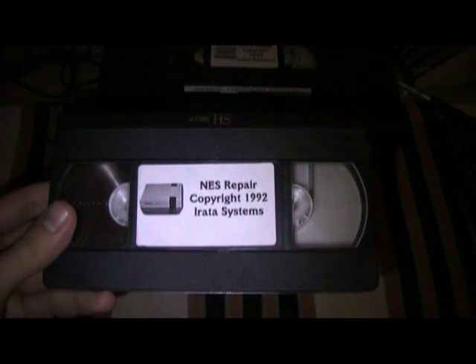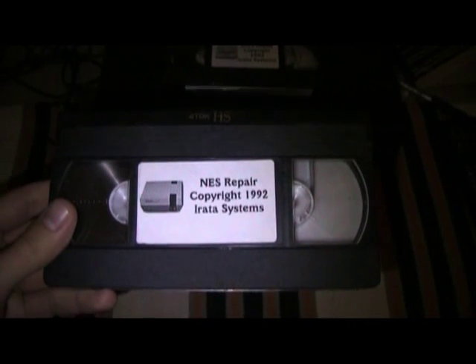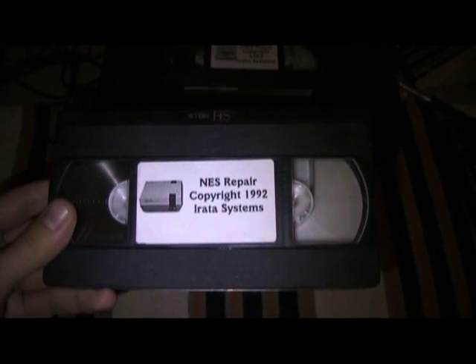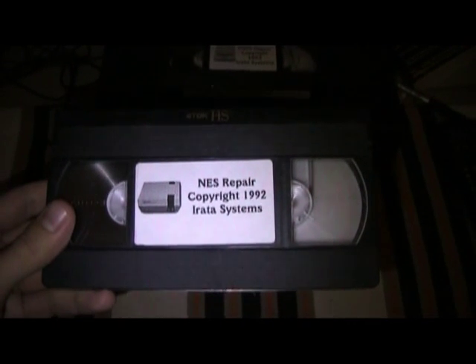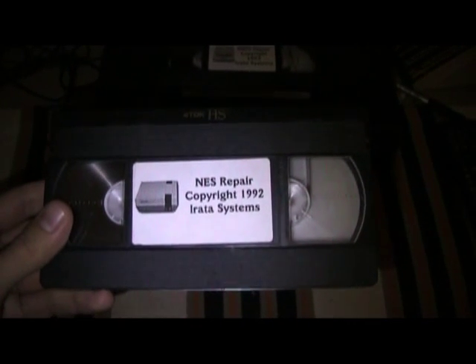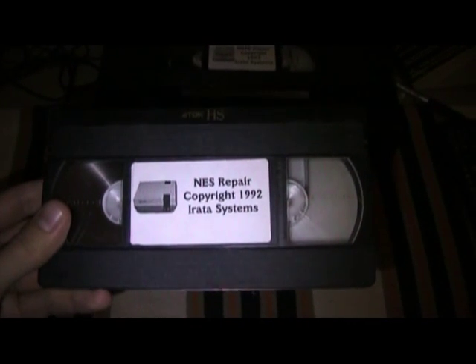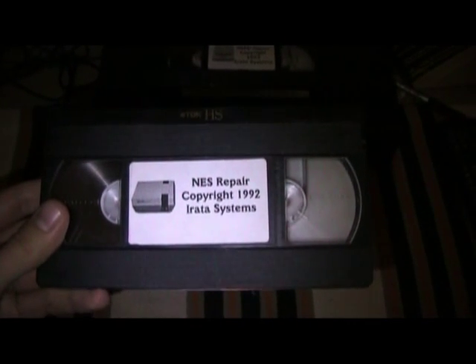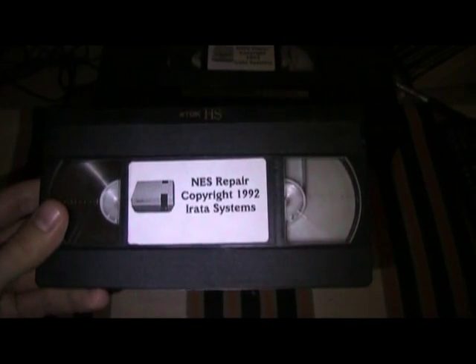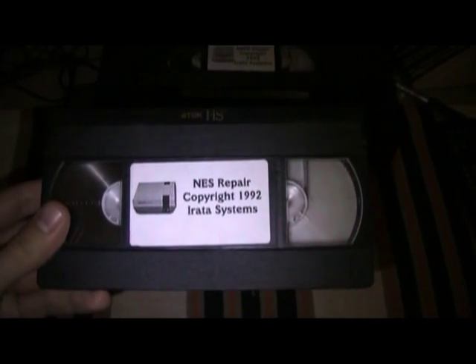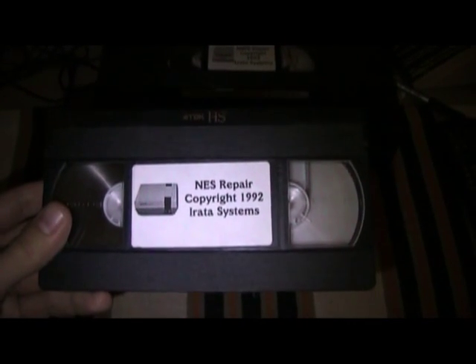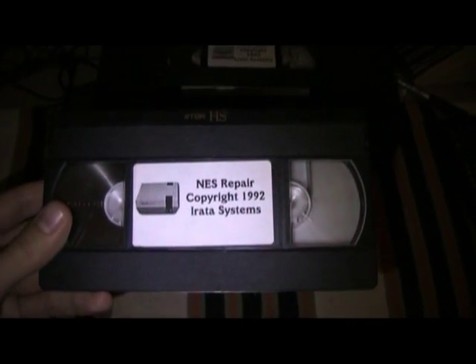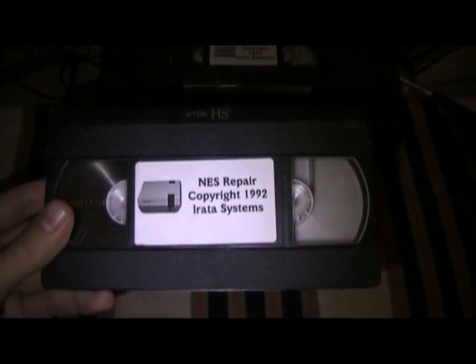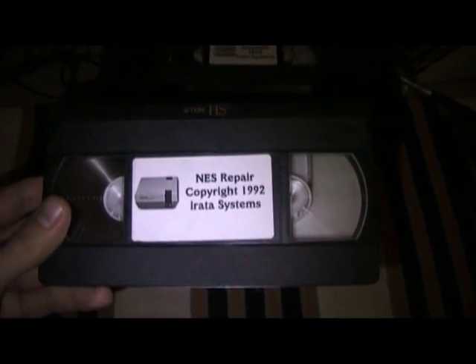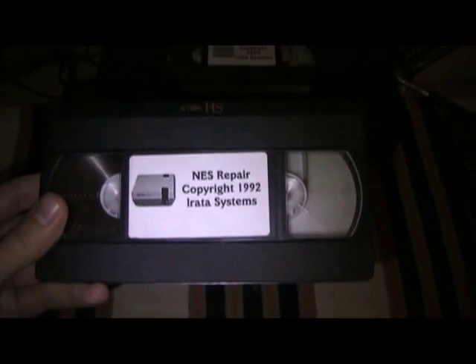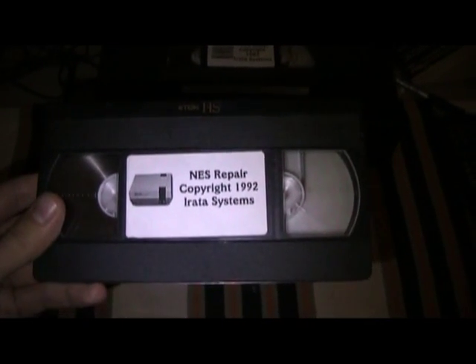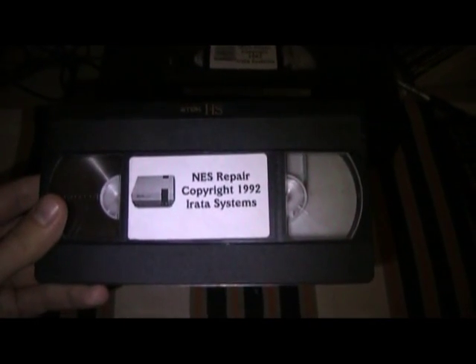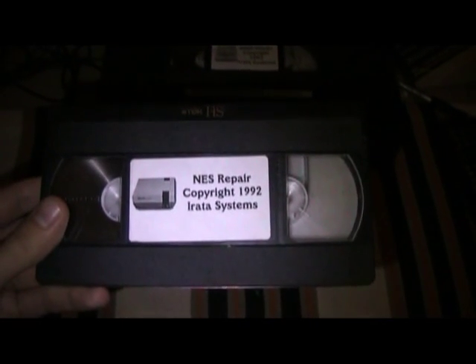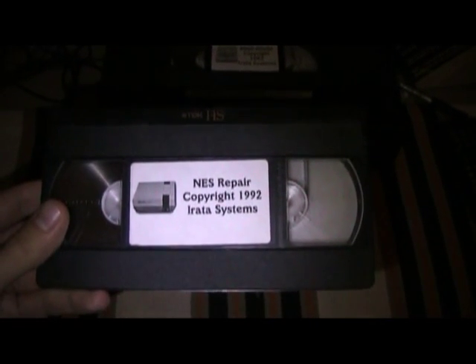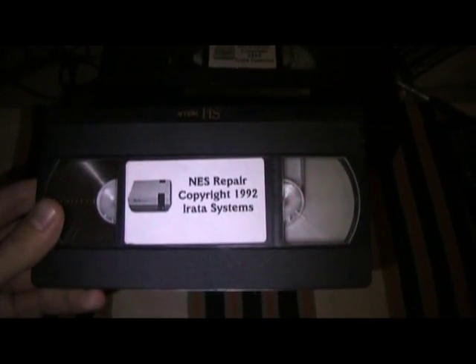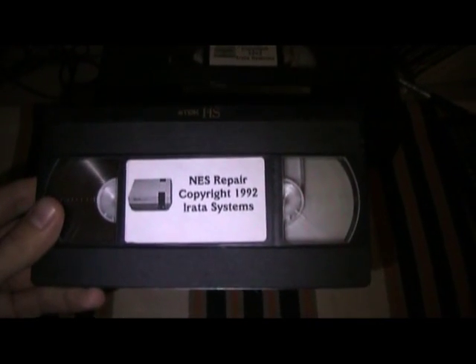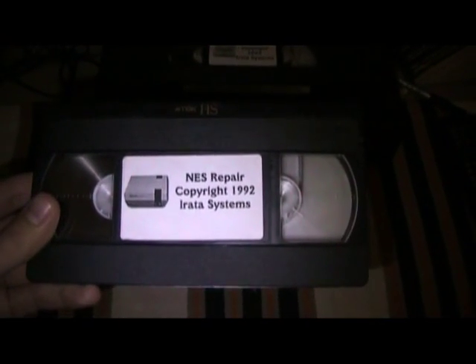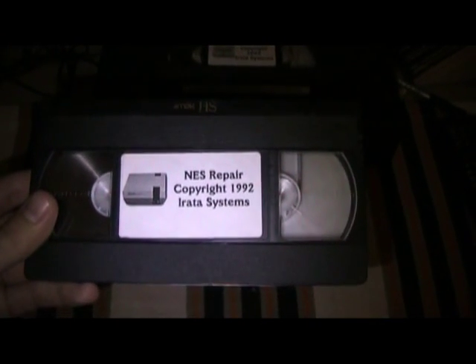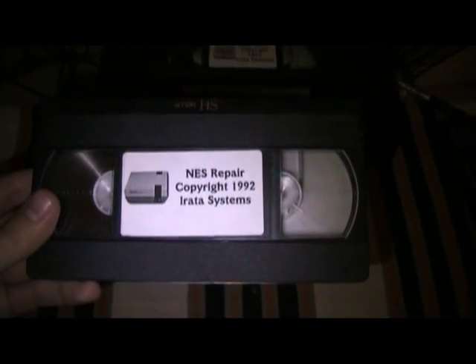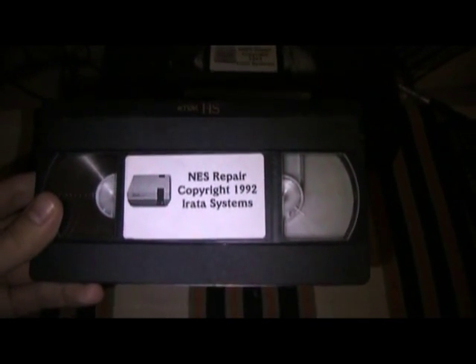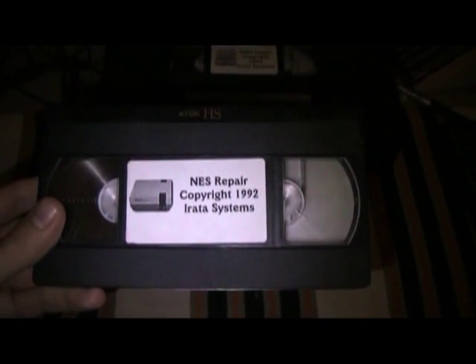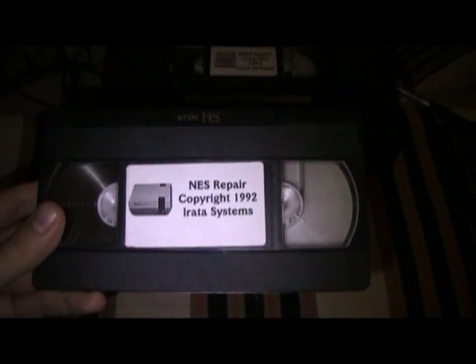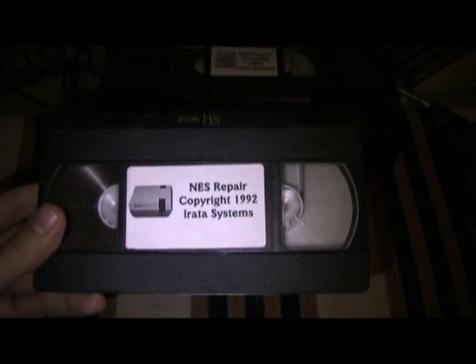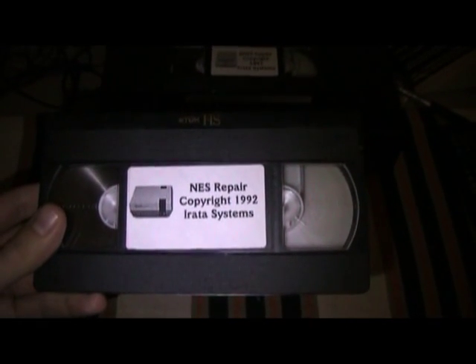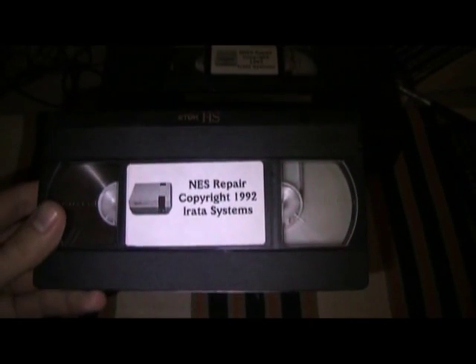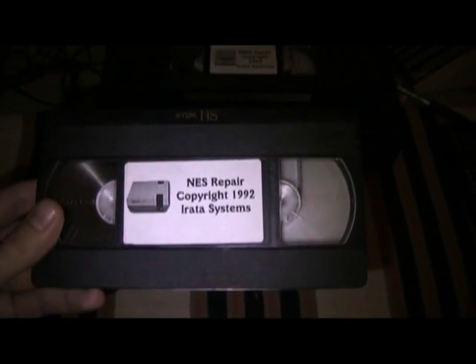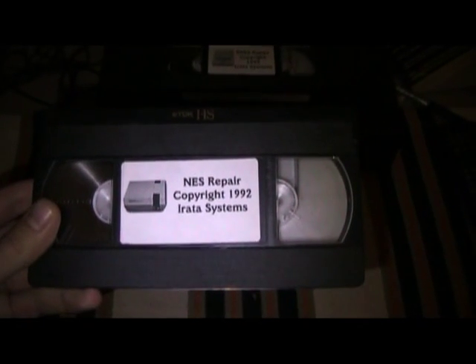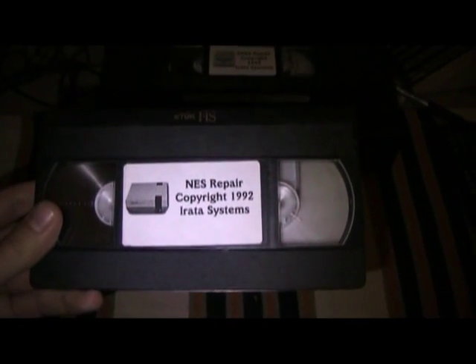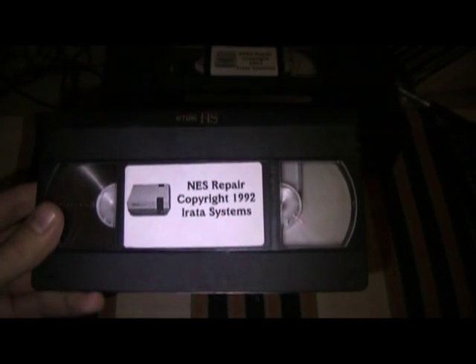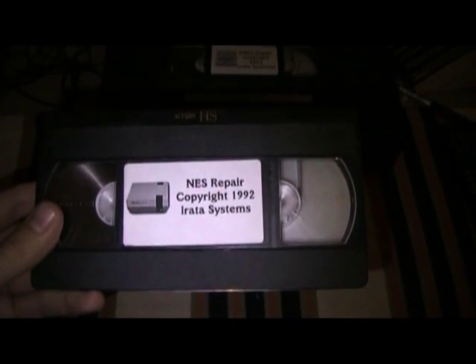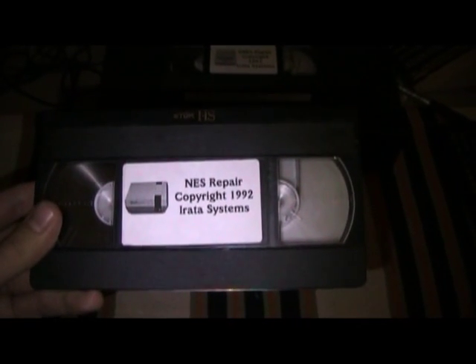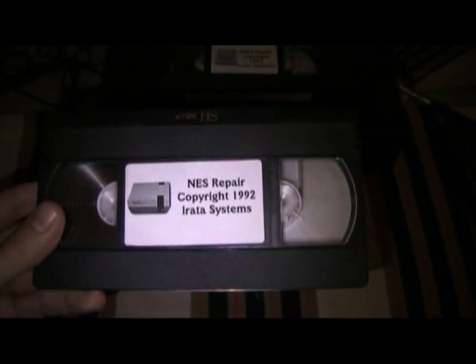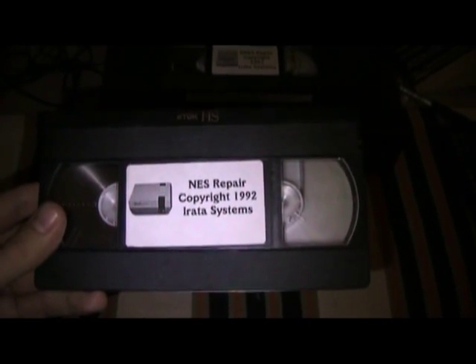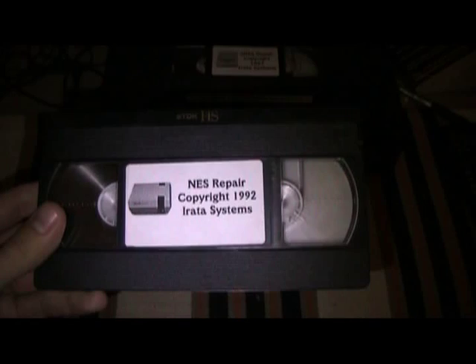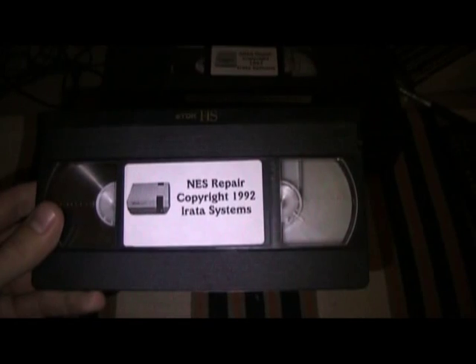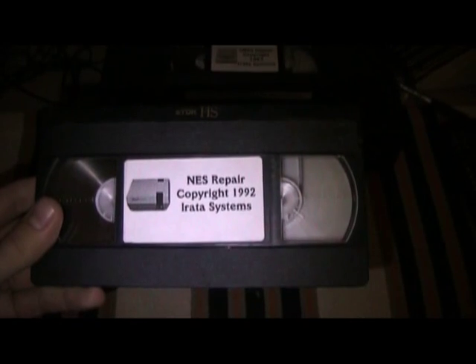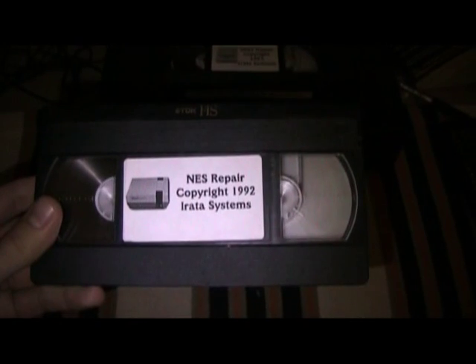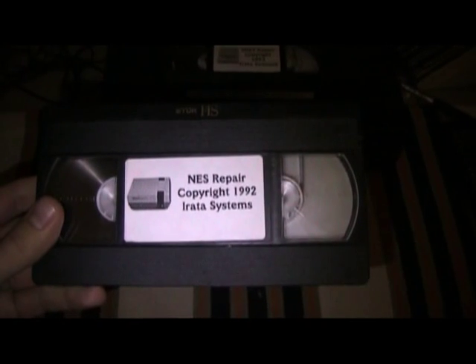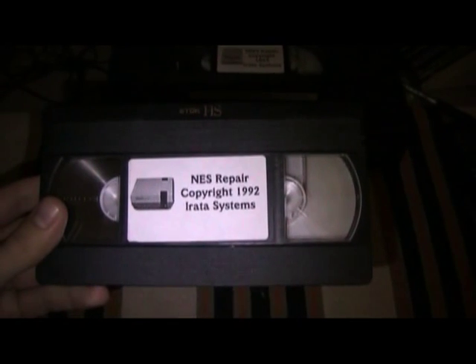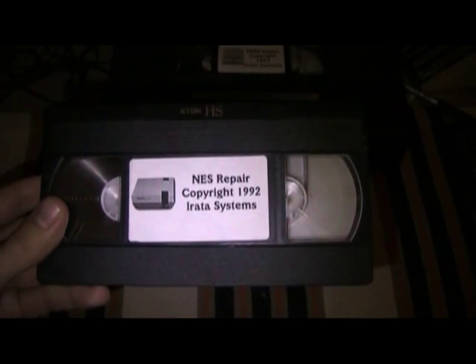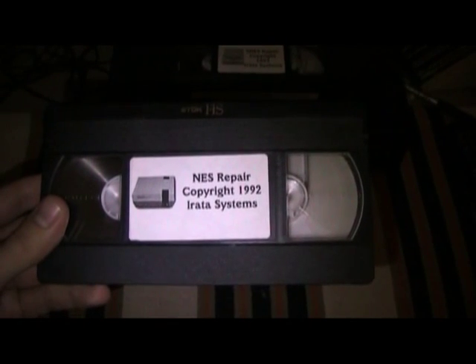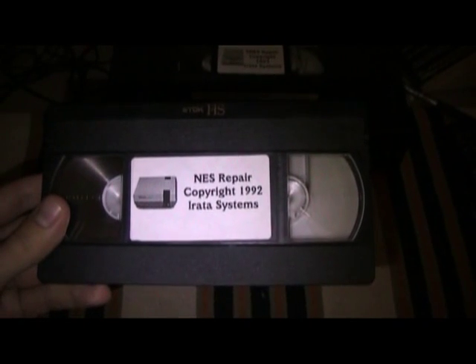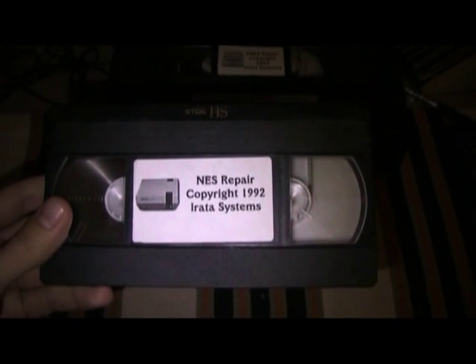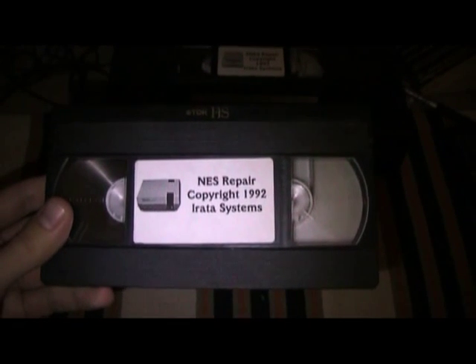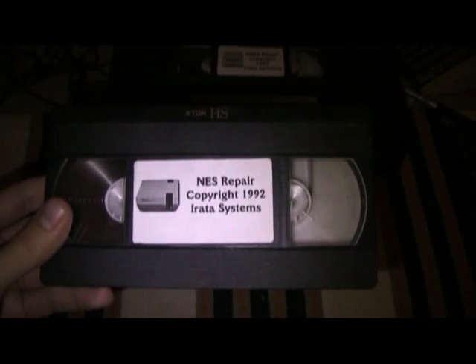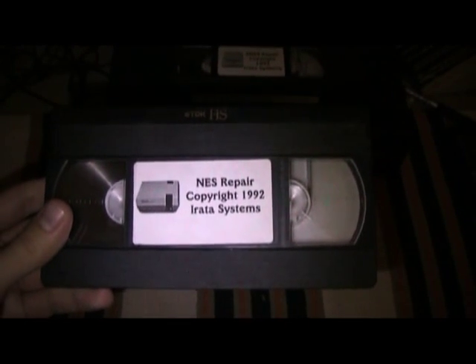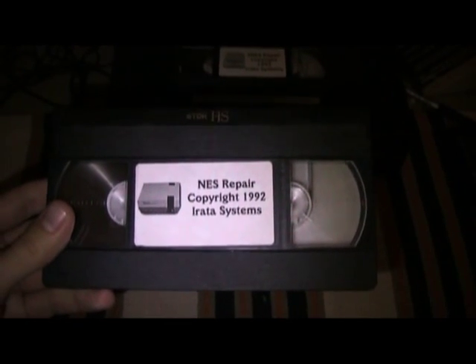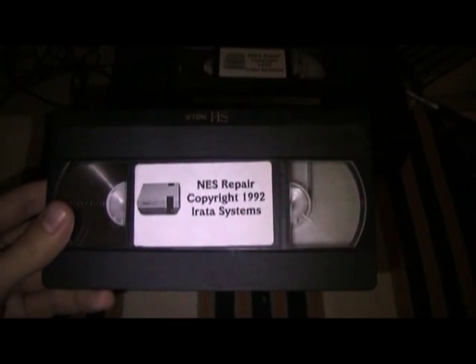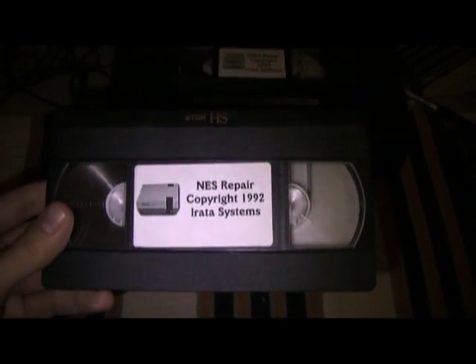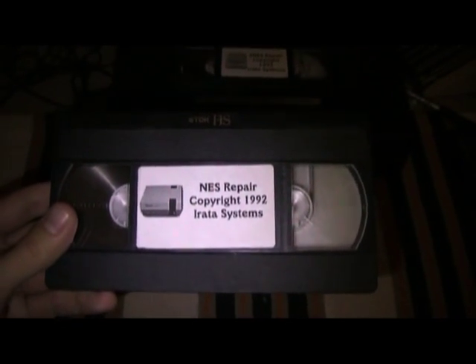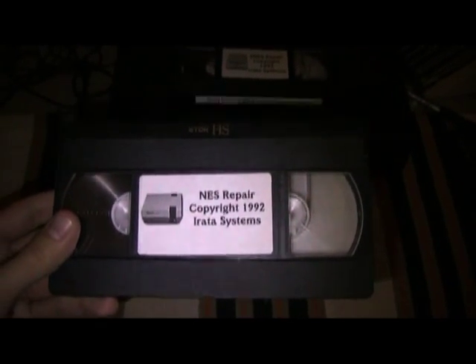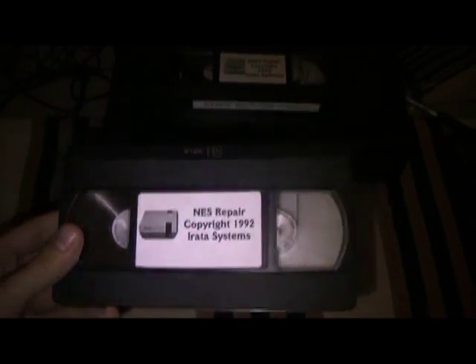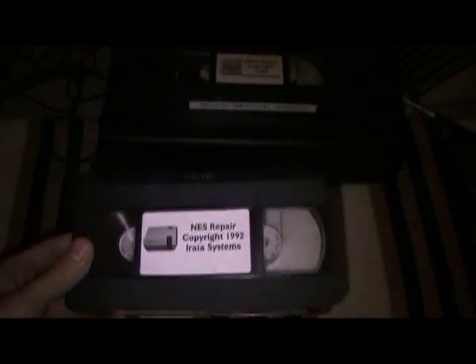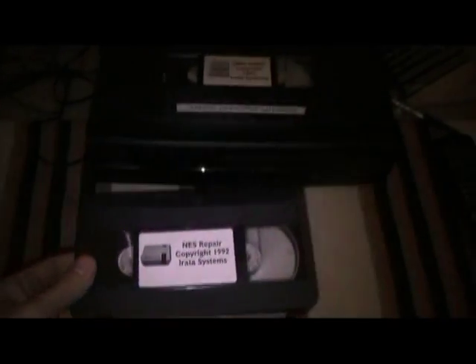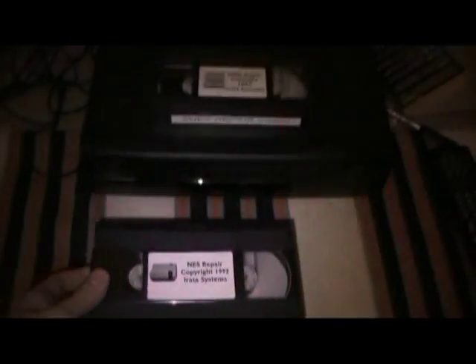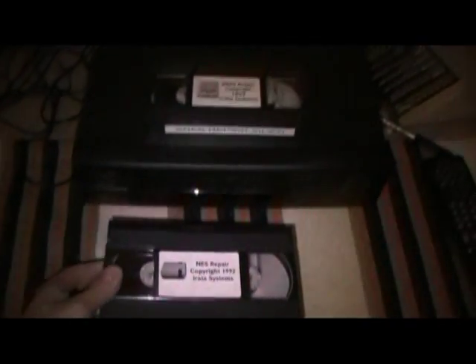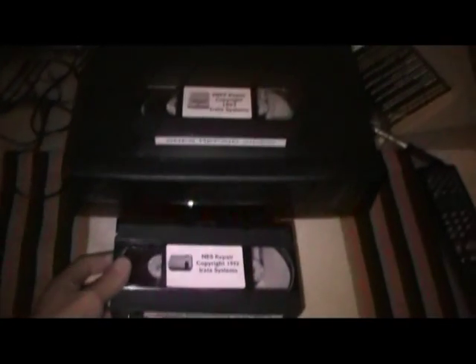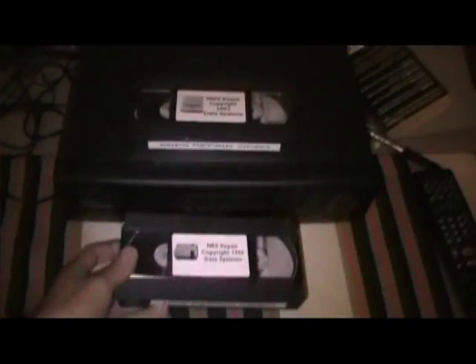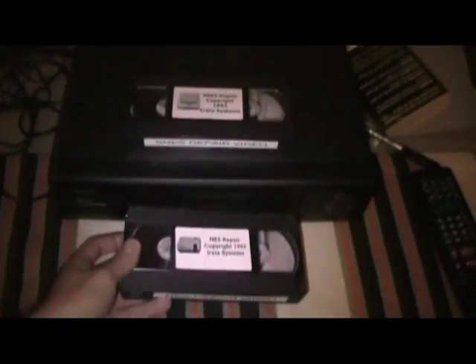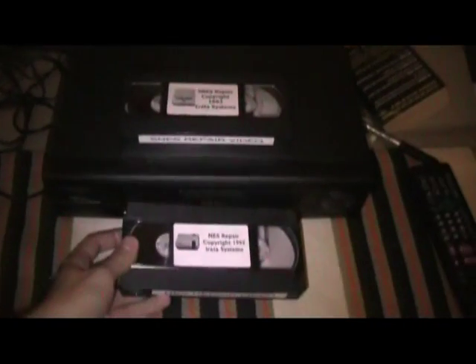NES Repair, copyright 1992 by Iratia Systems. Let's pop it in and have a look at this beauty.